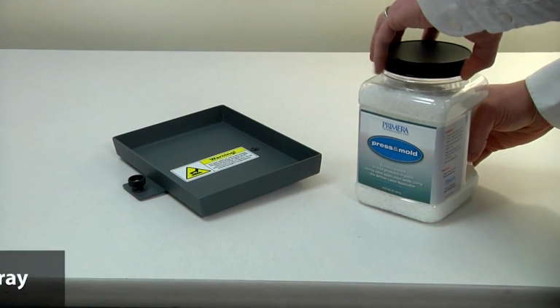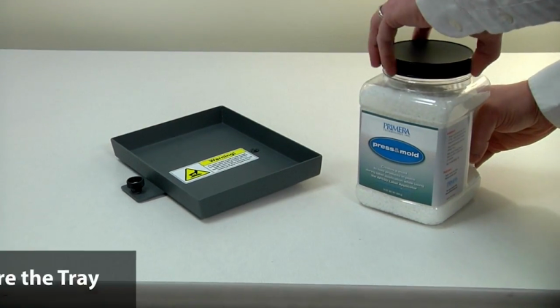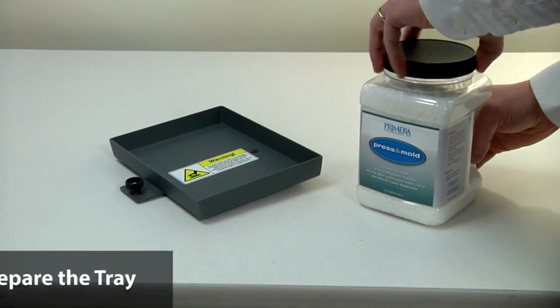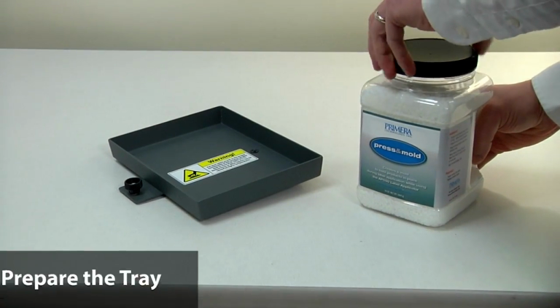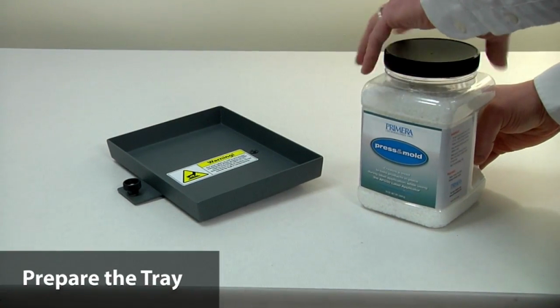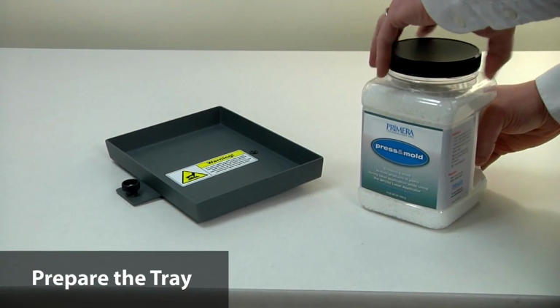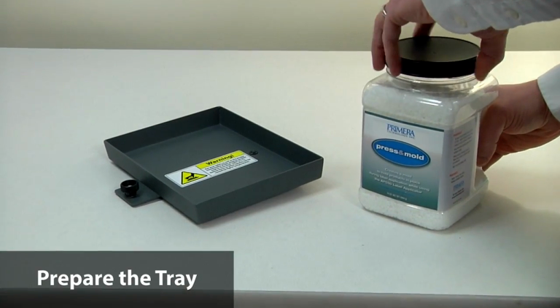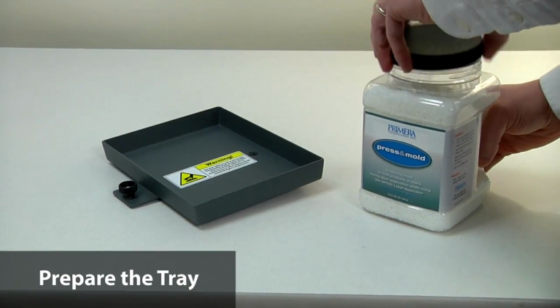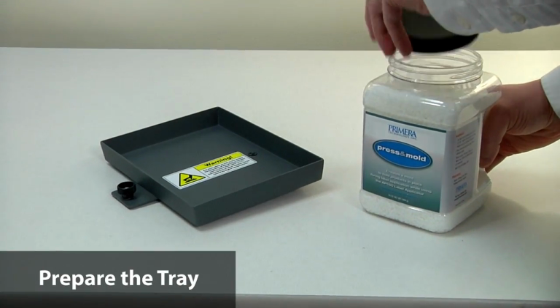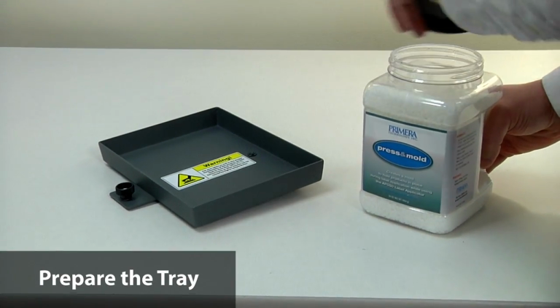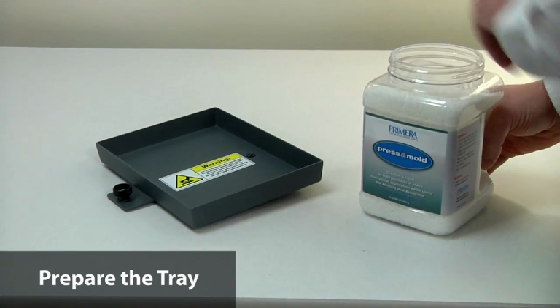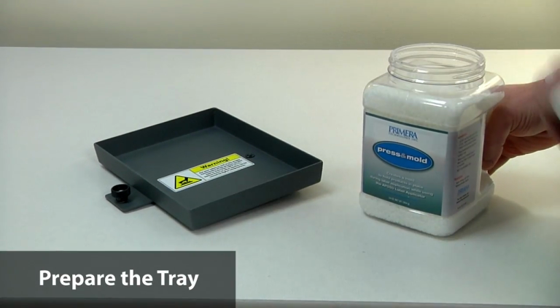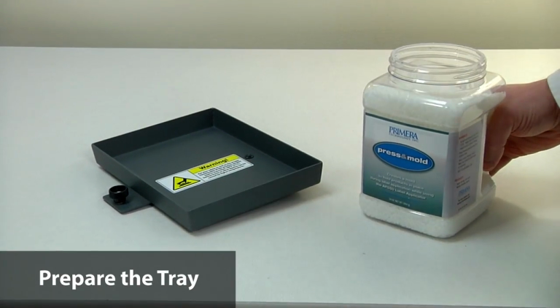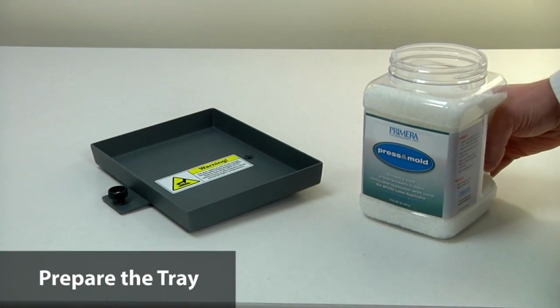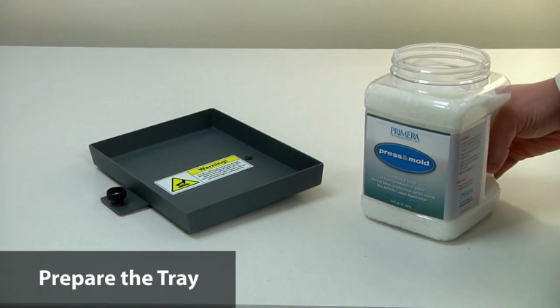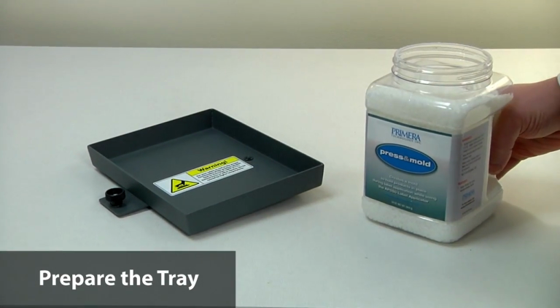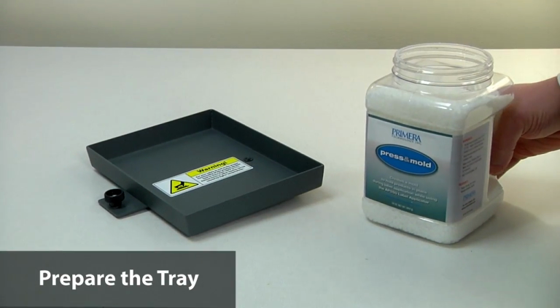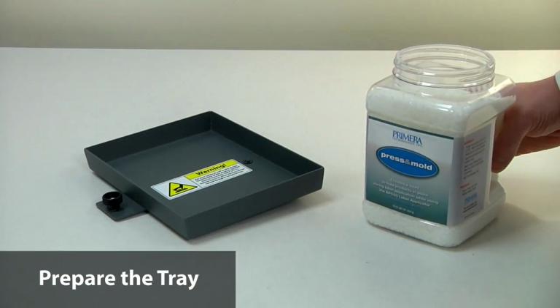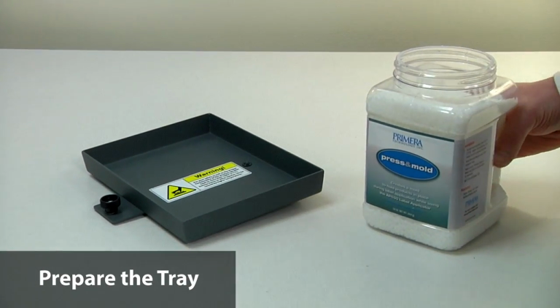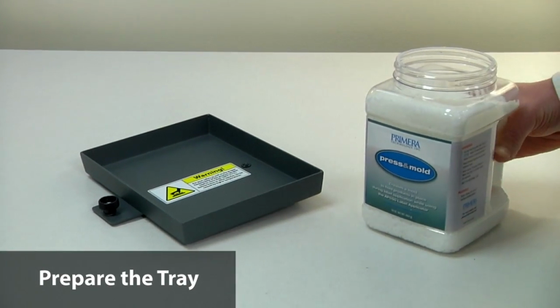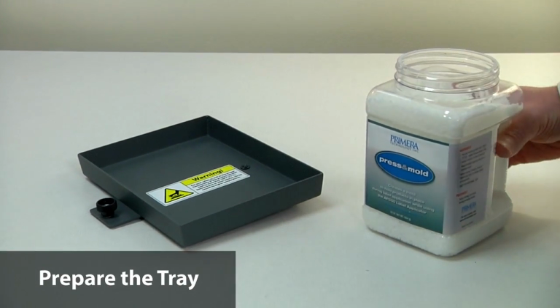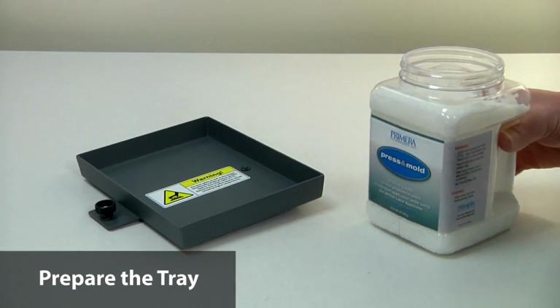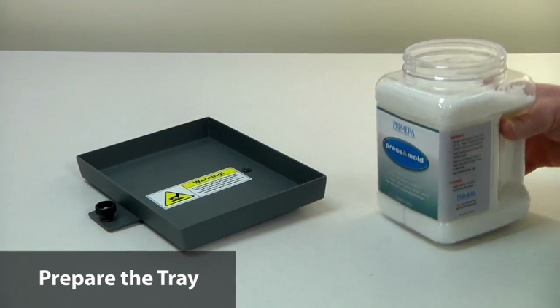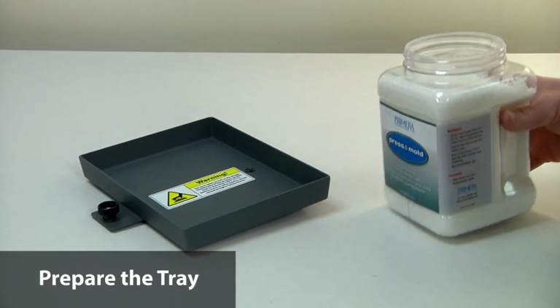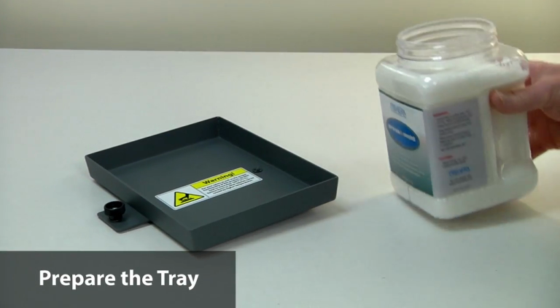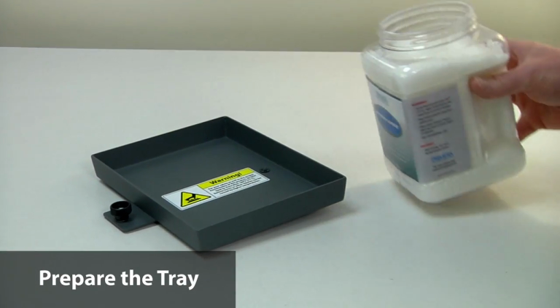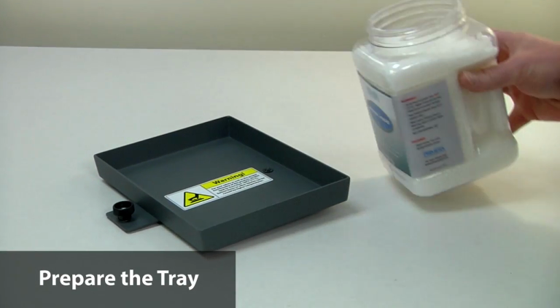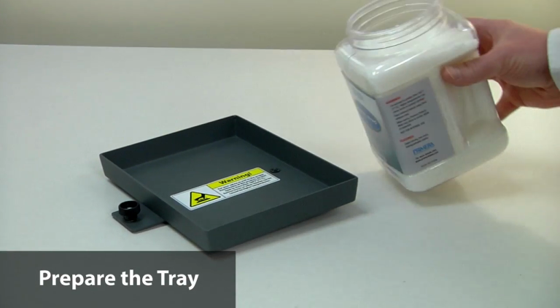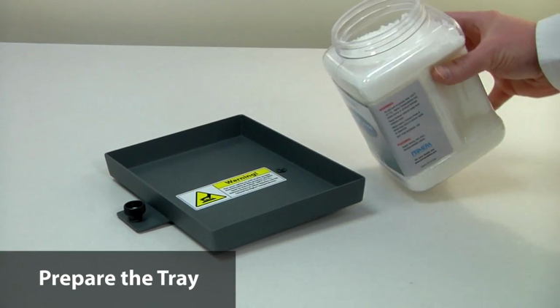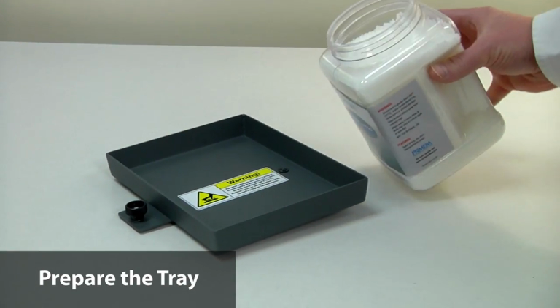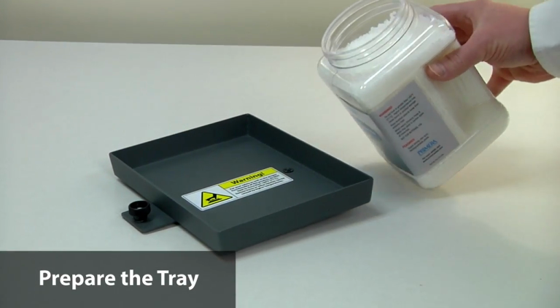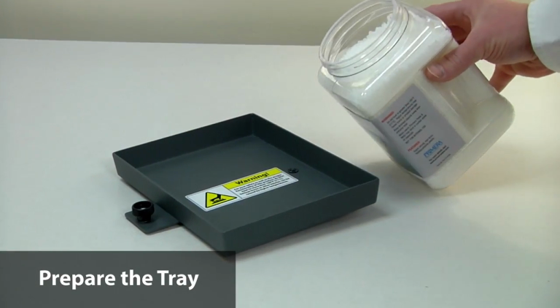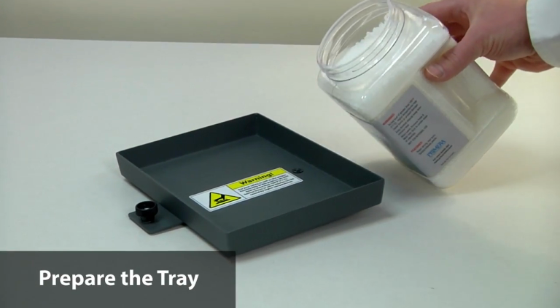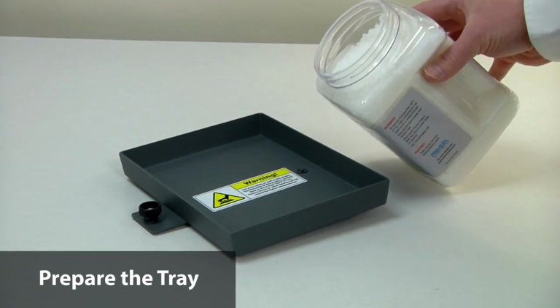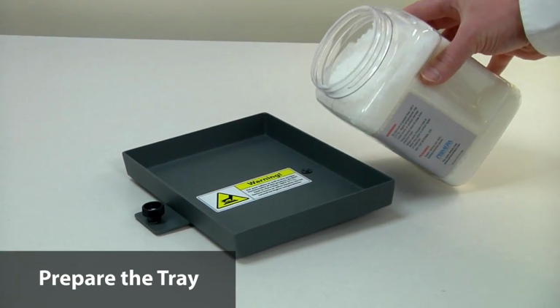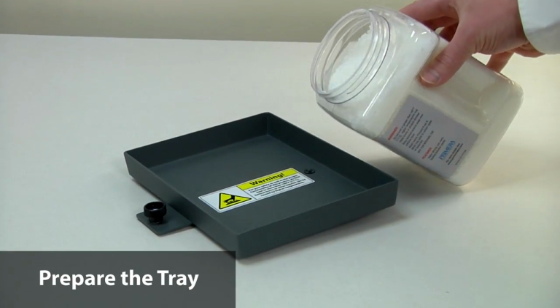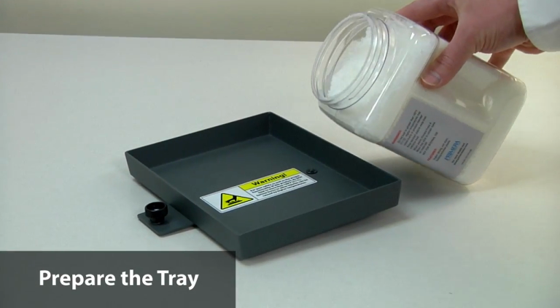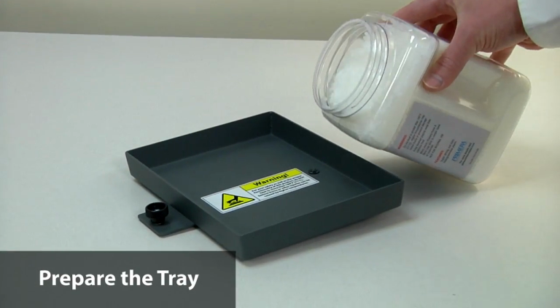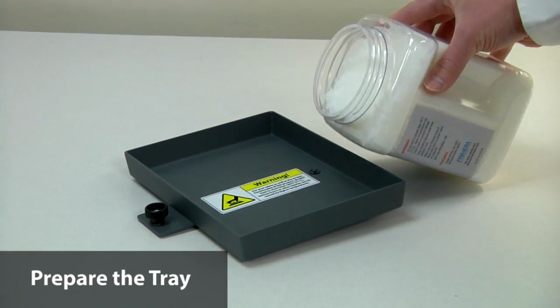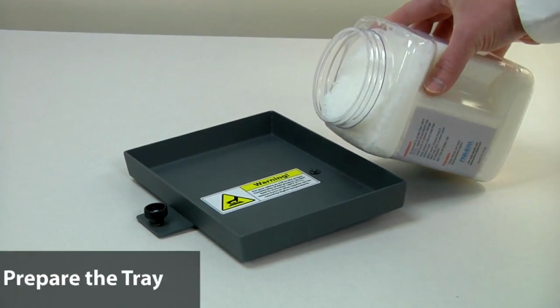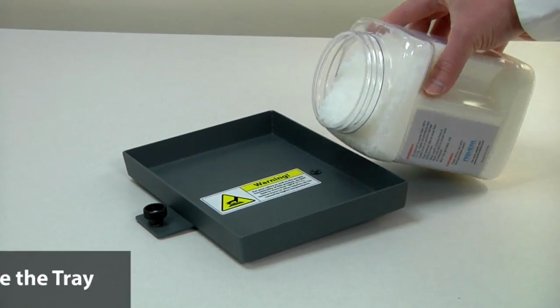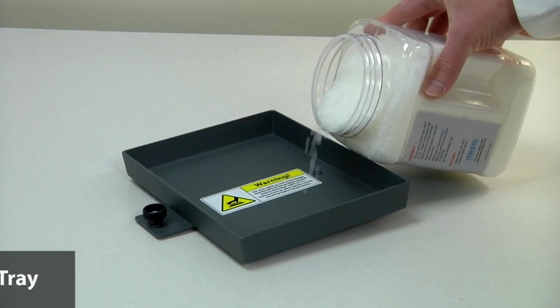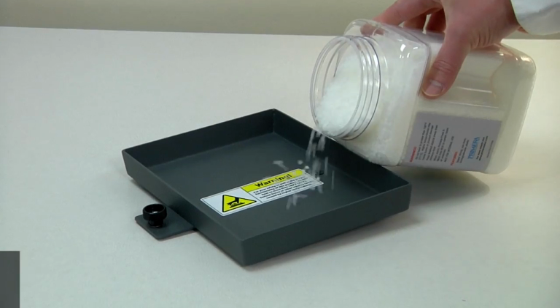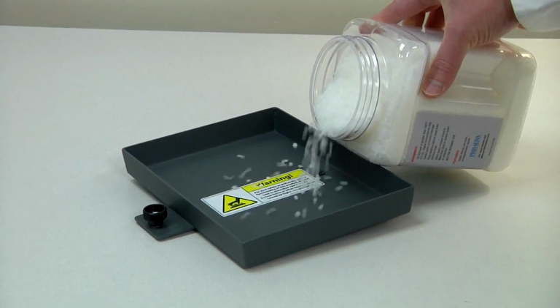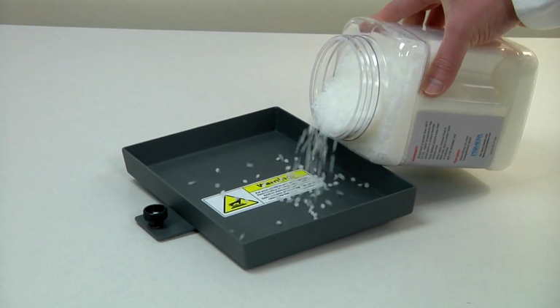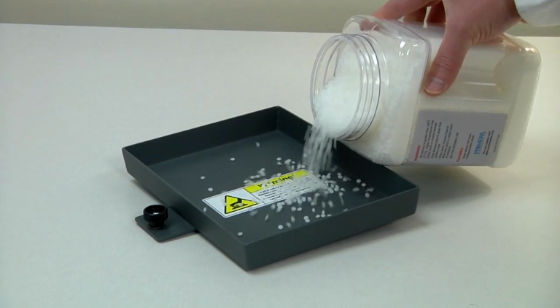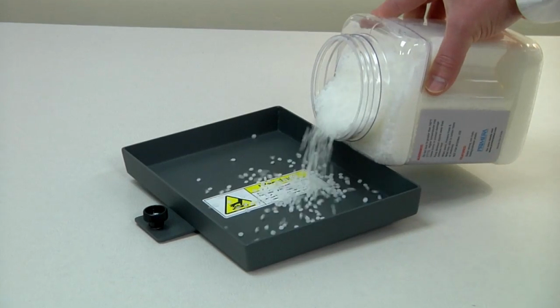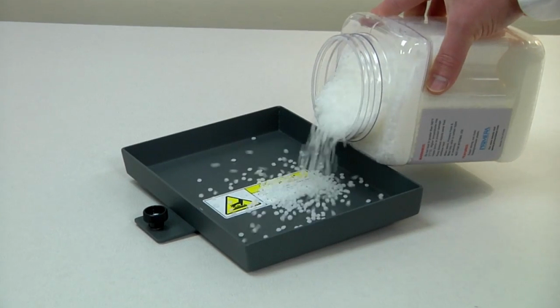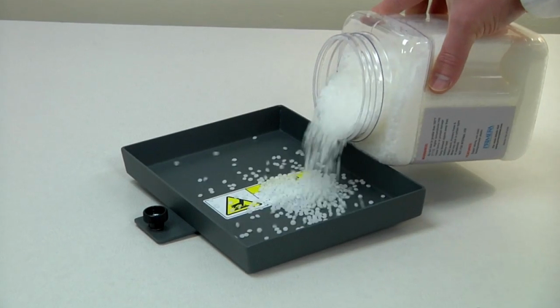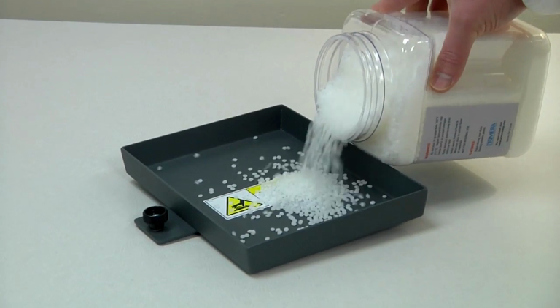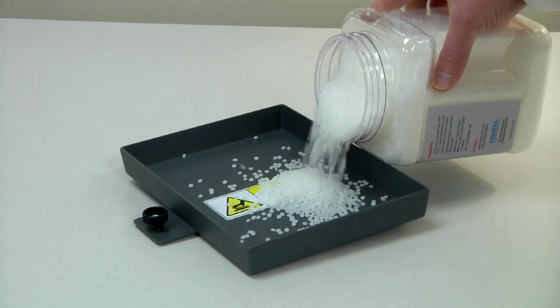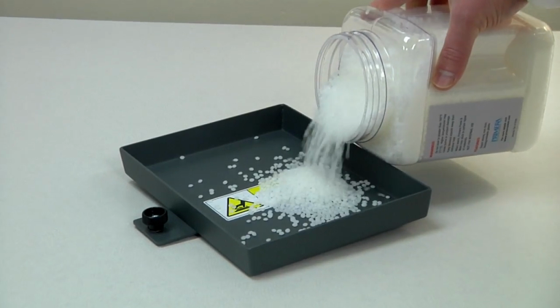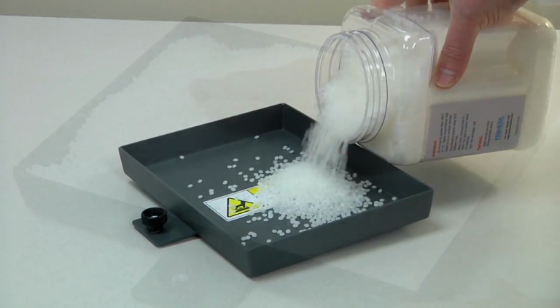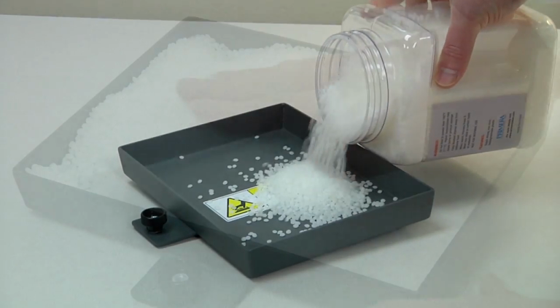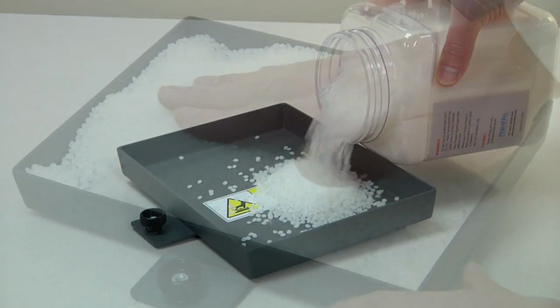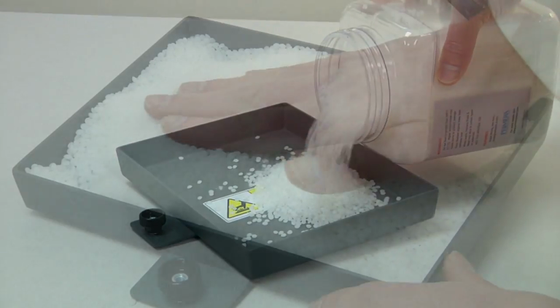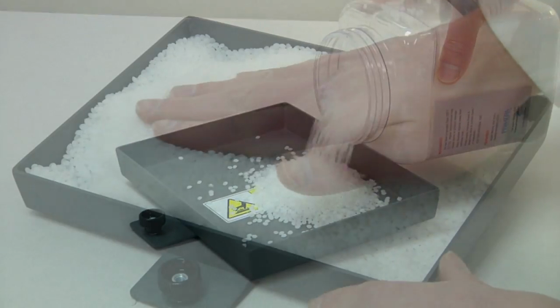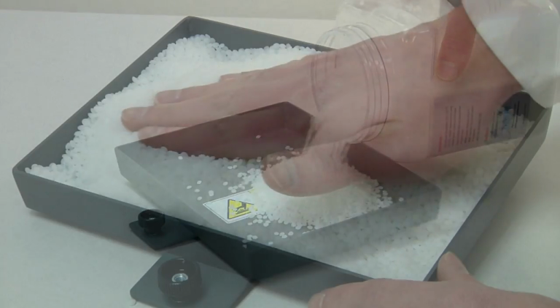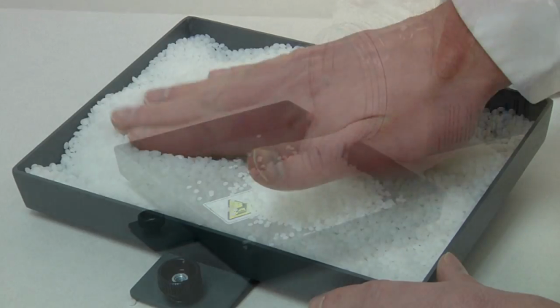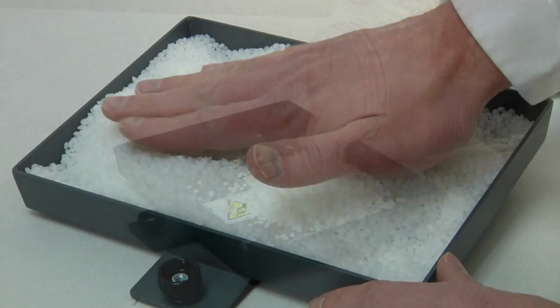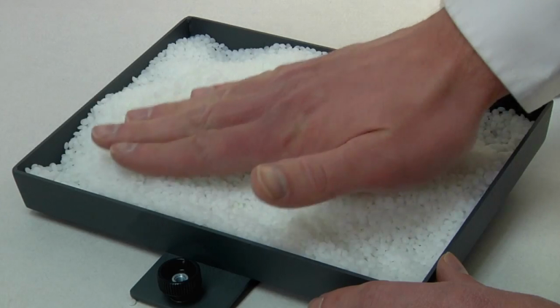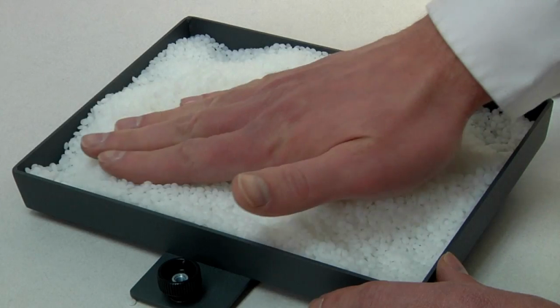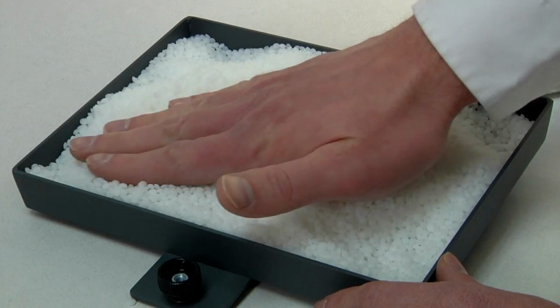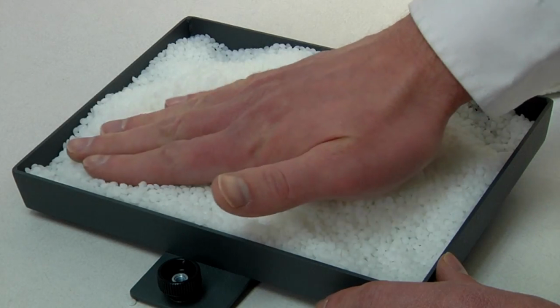First, choose the appropriate size tray for your container. Then fill the tray completely full with the press and mold compound.